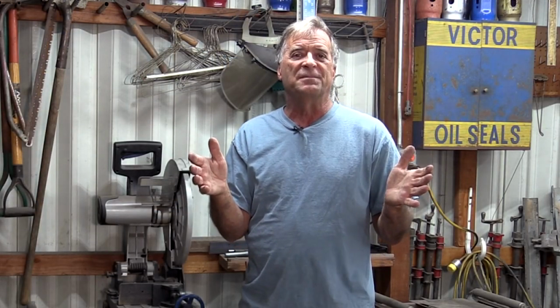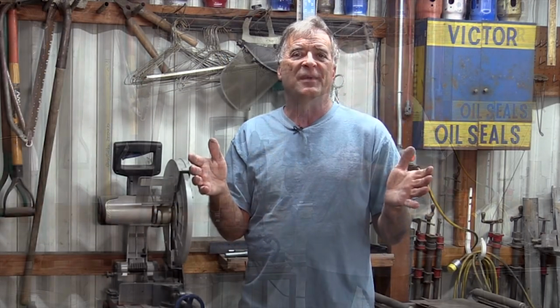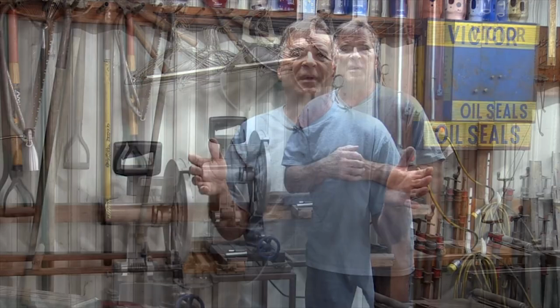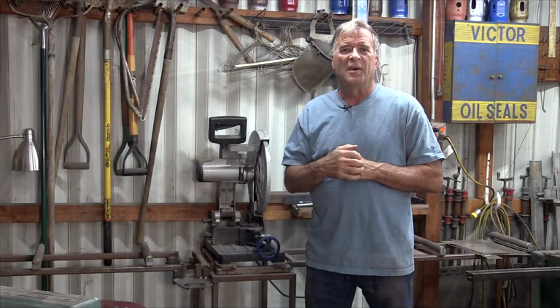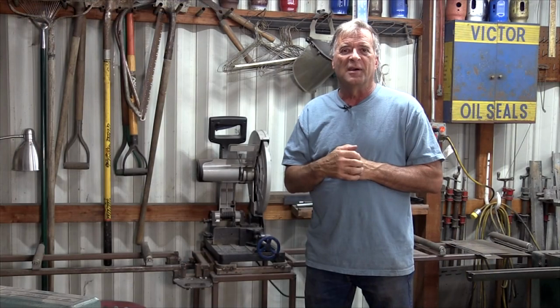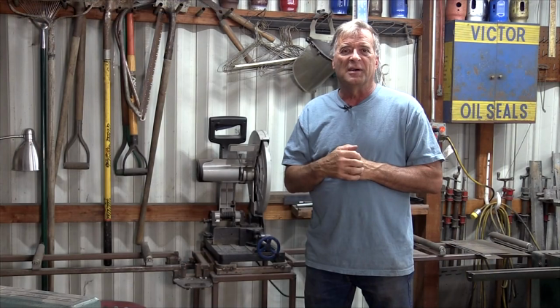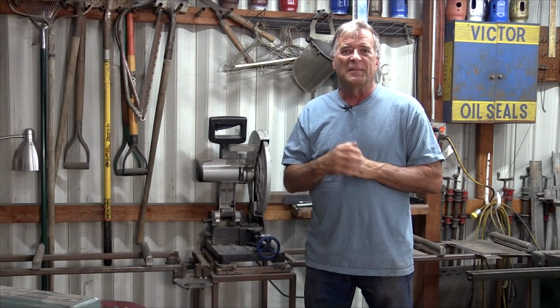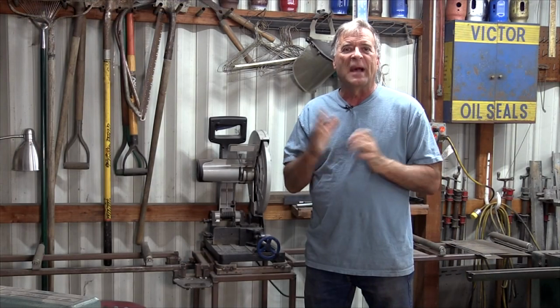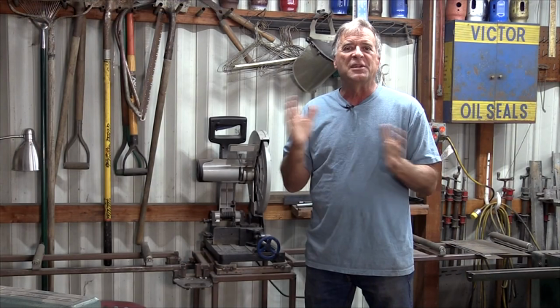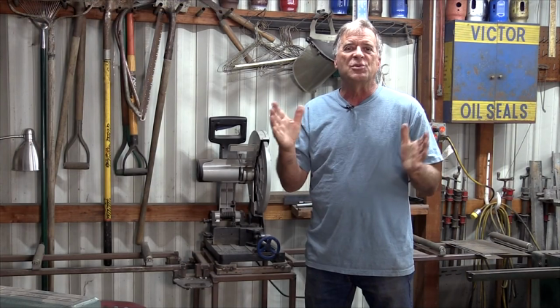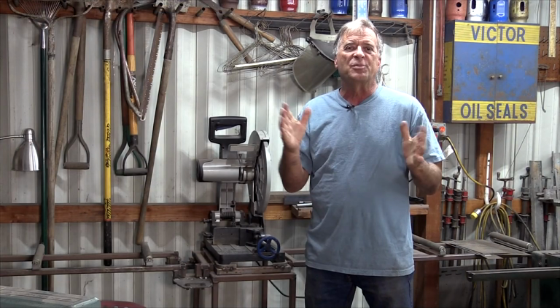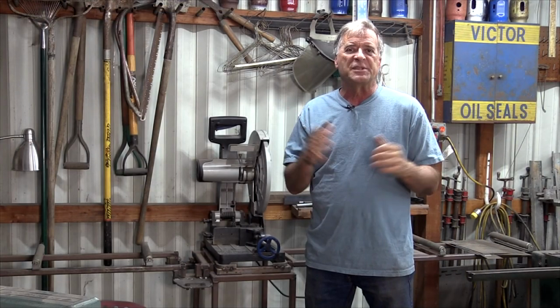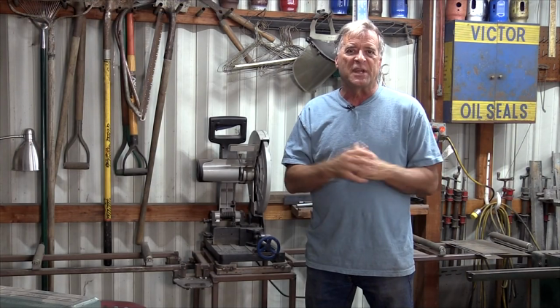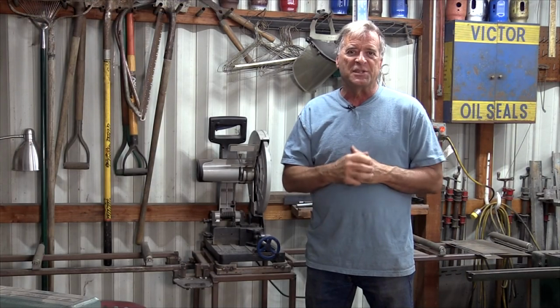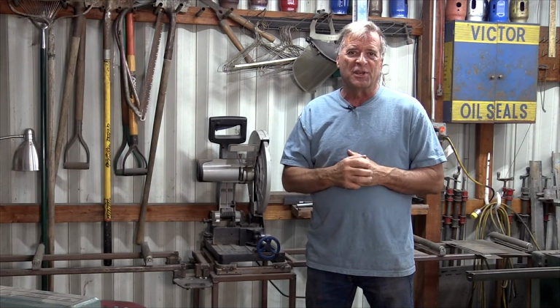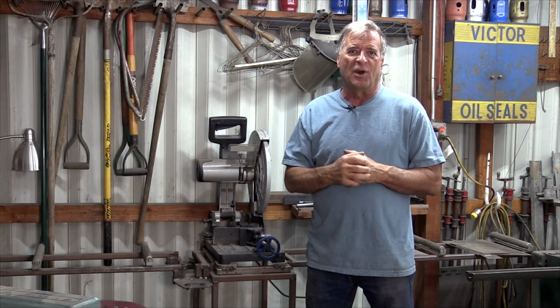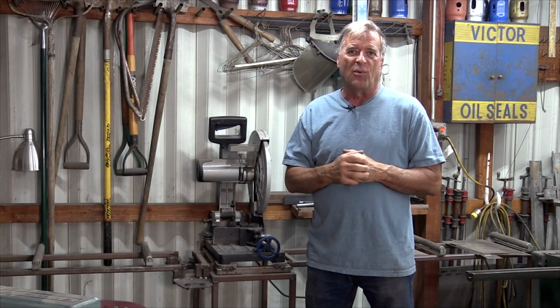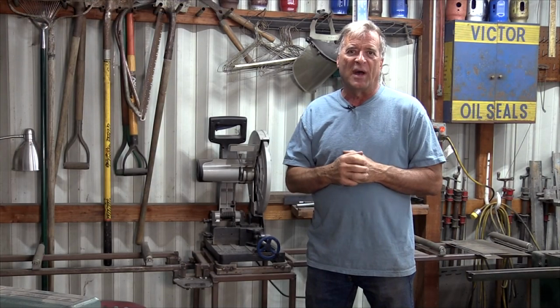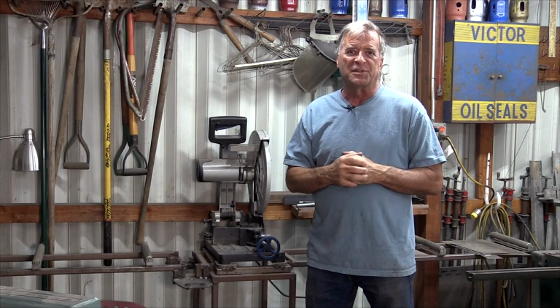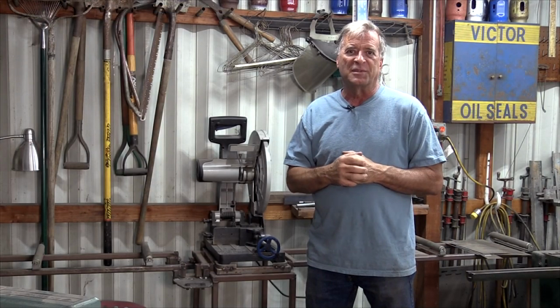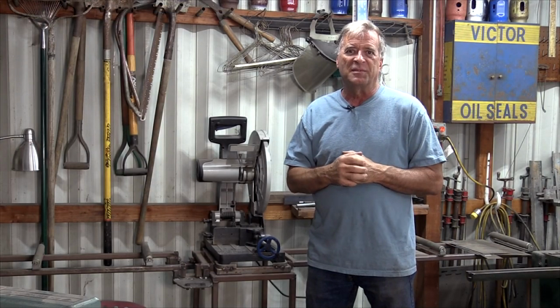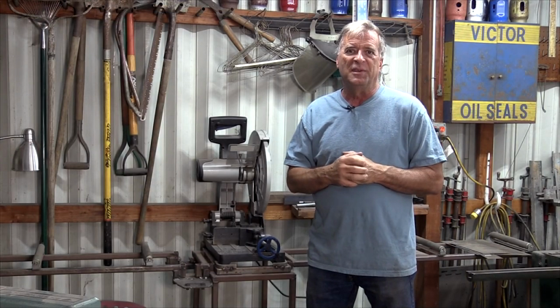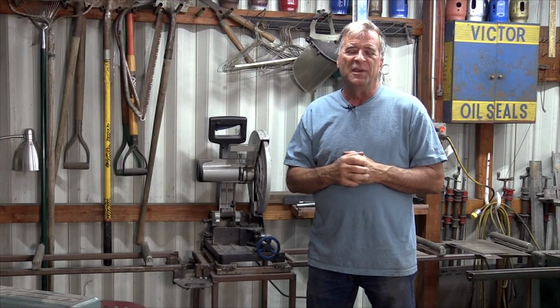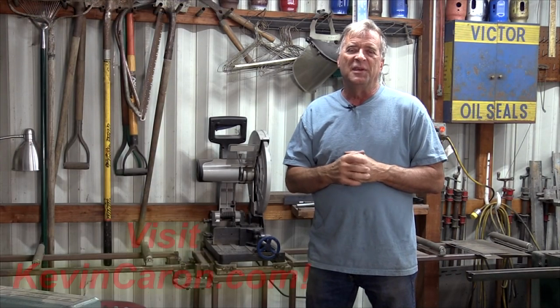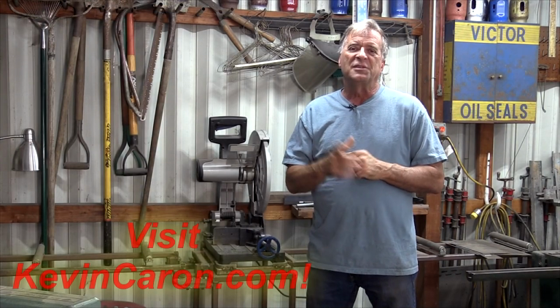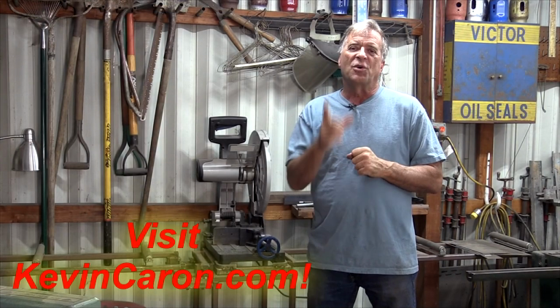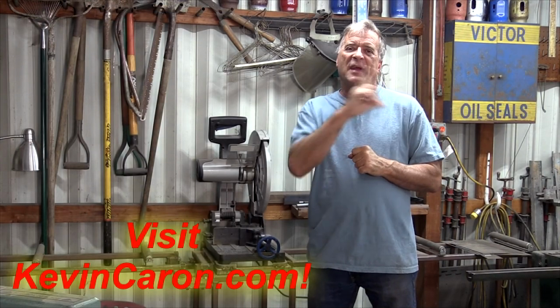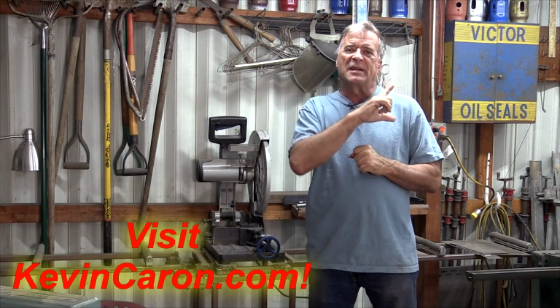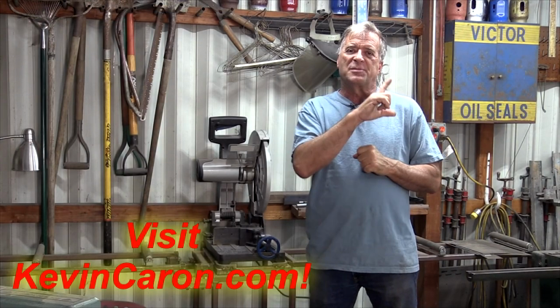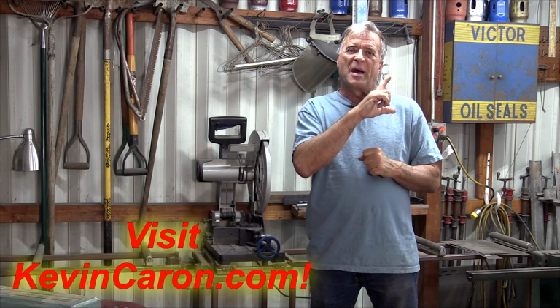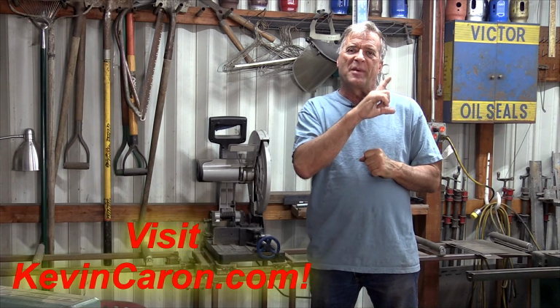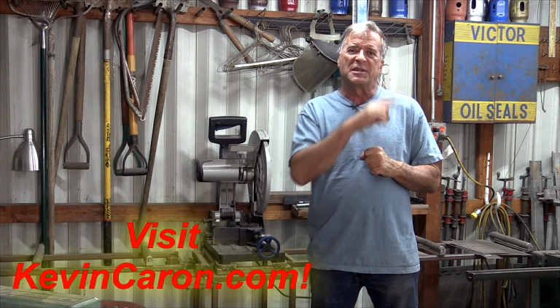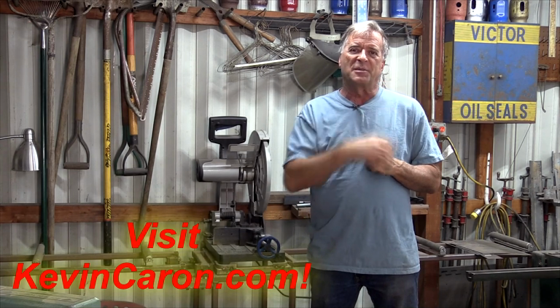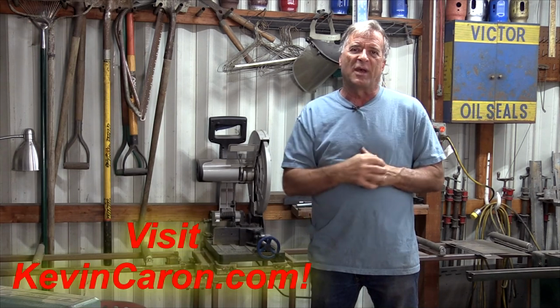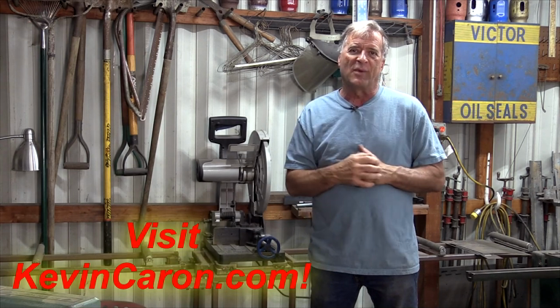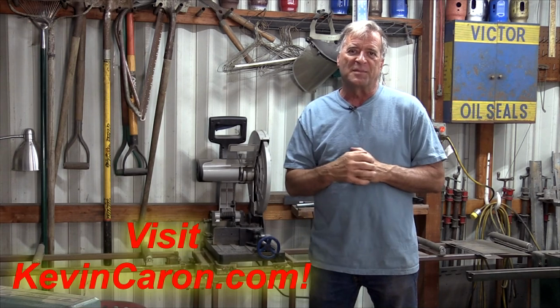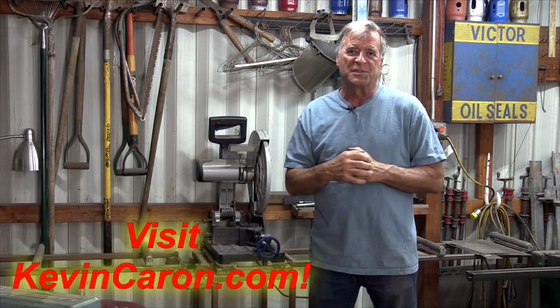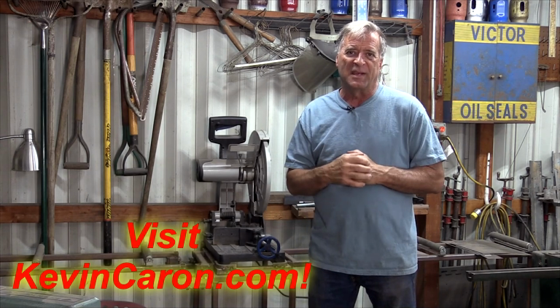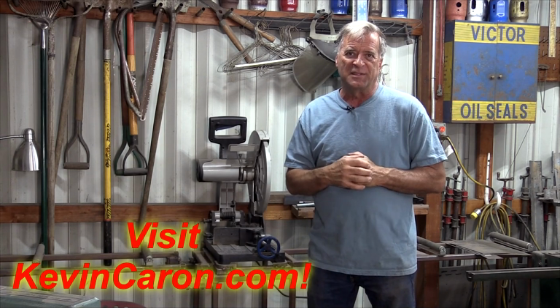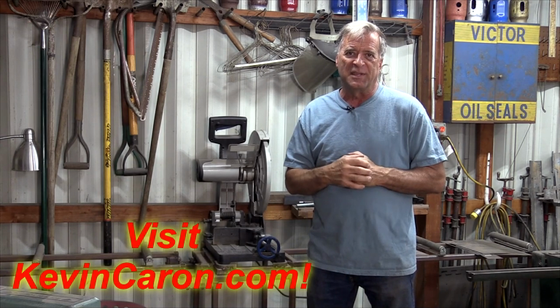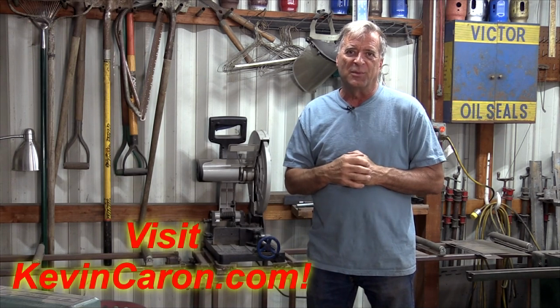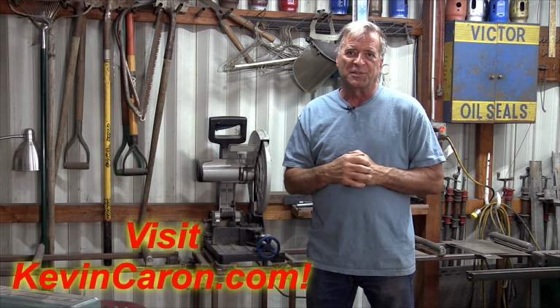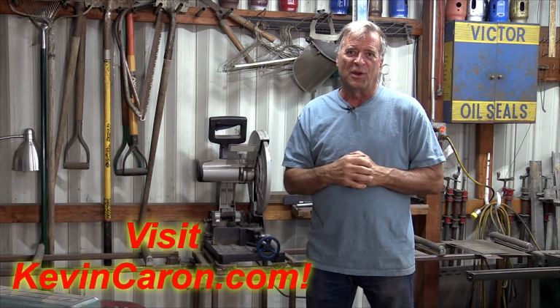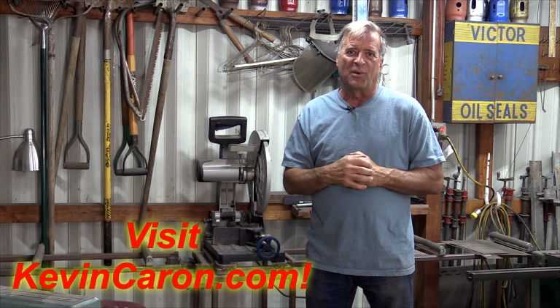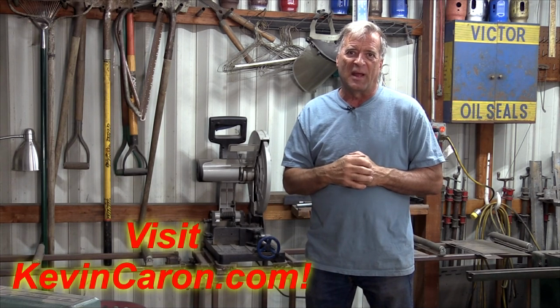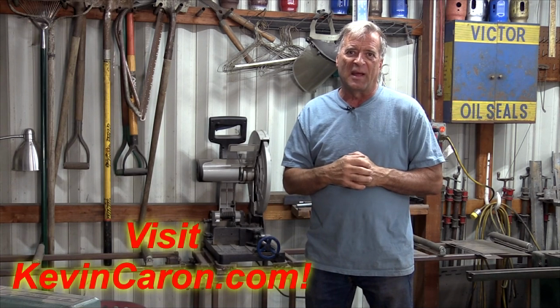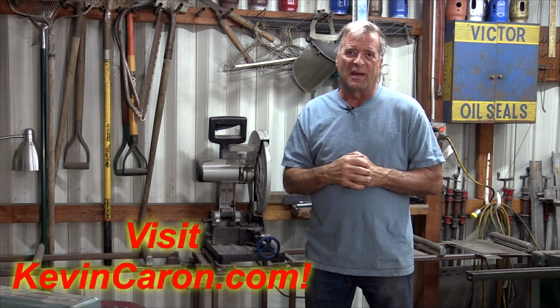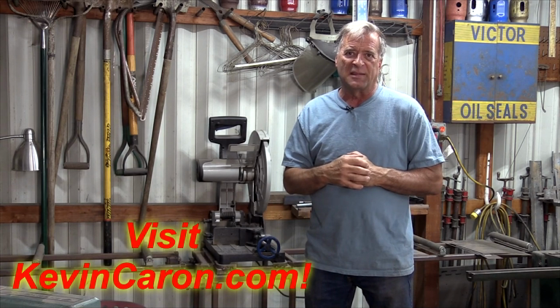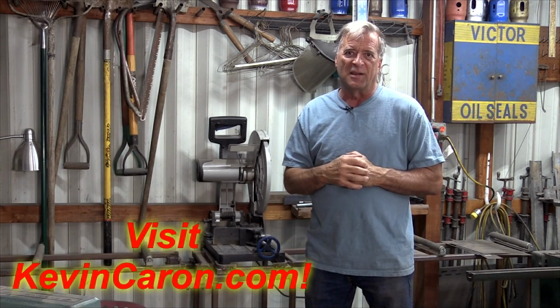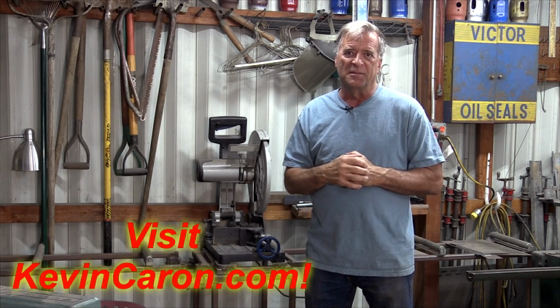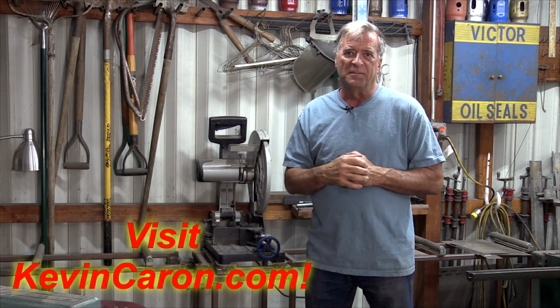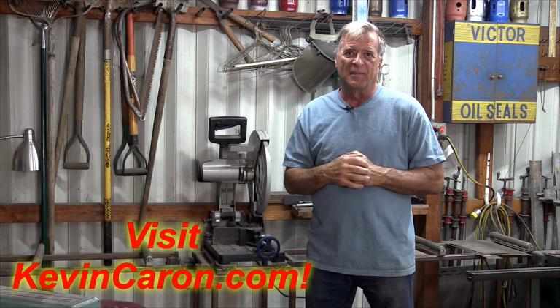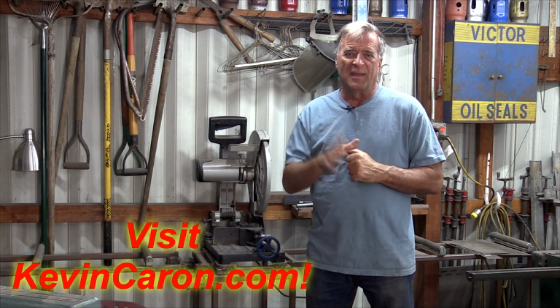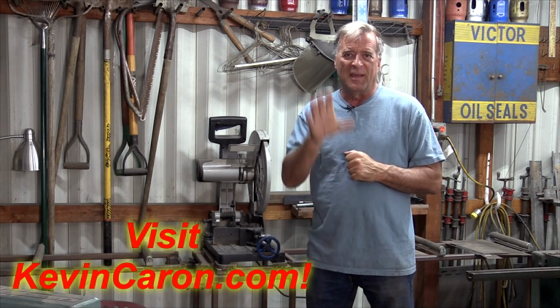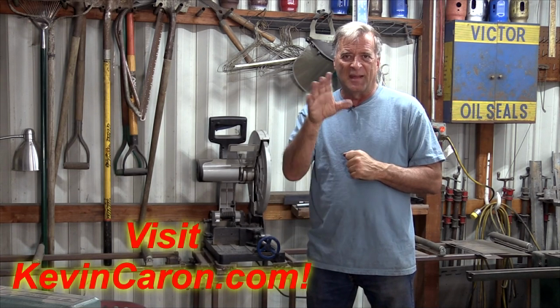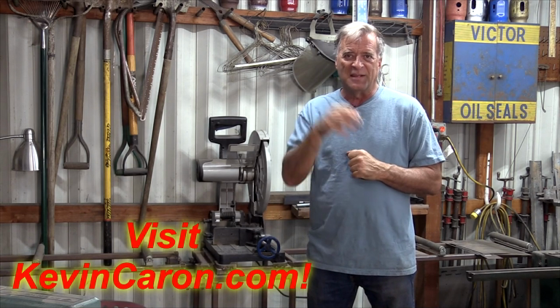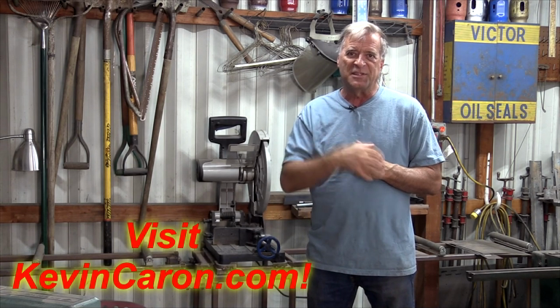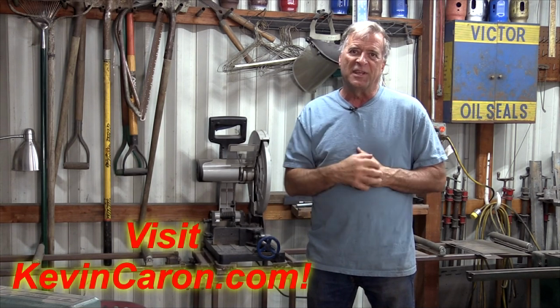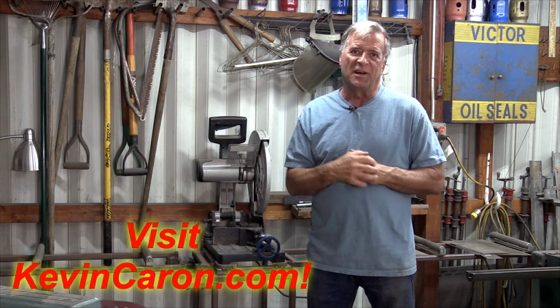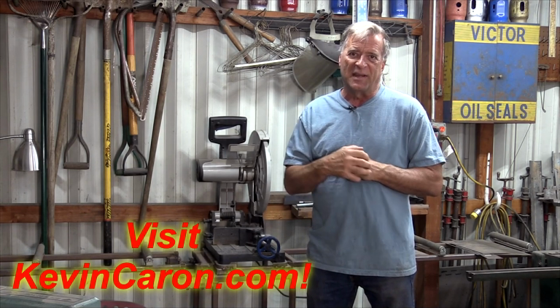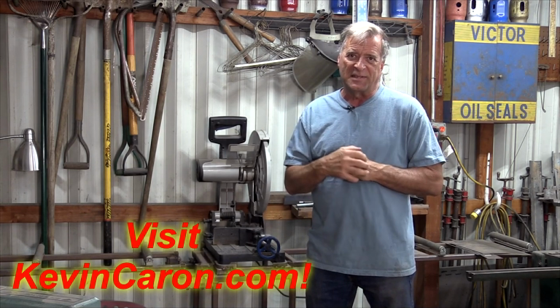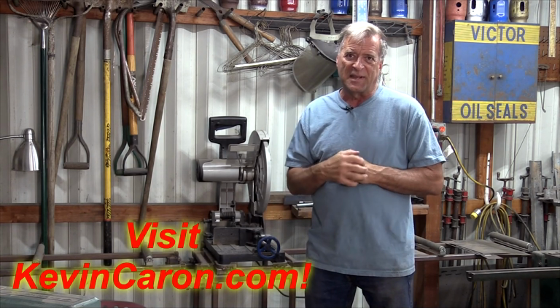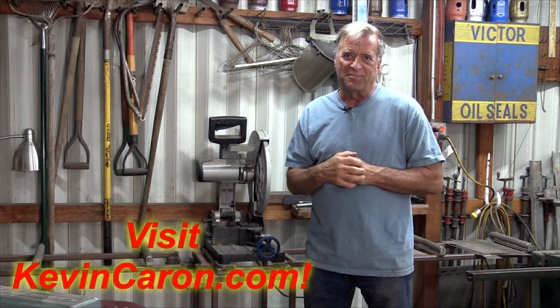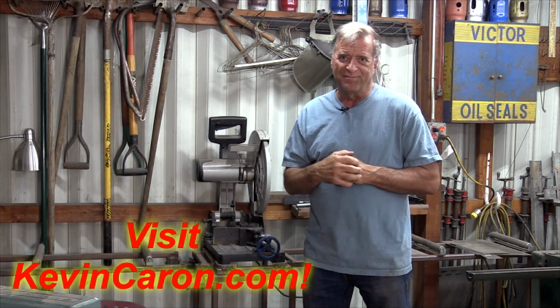Keith, I hope that answers your questions. I do appreciate you all watching — don't forget to pop out to my website to see what's going on out there, and I'll see you all next time.